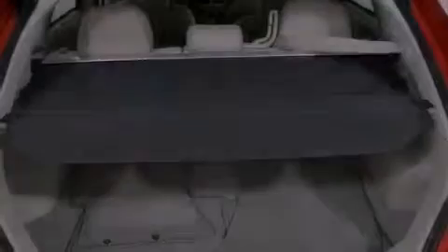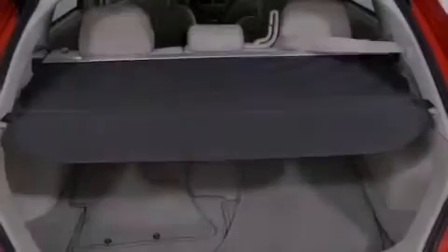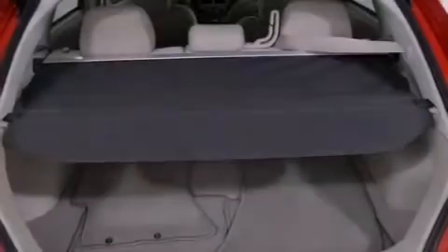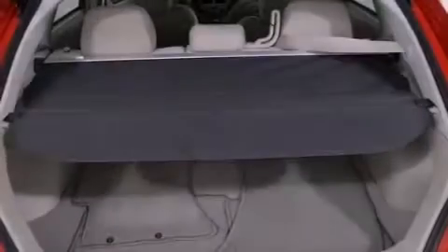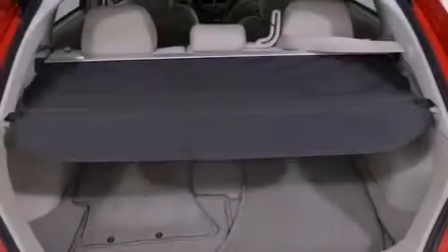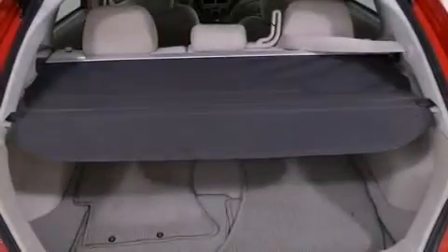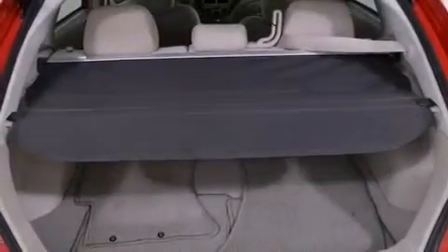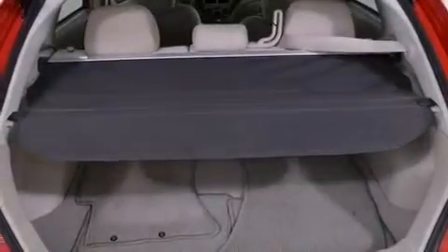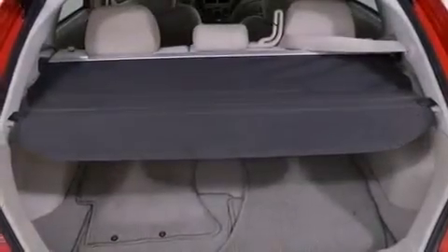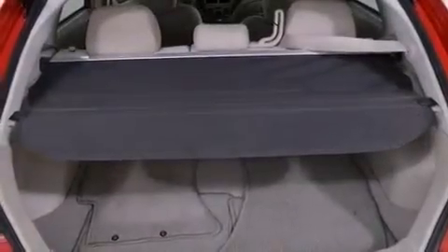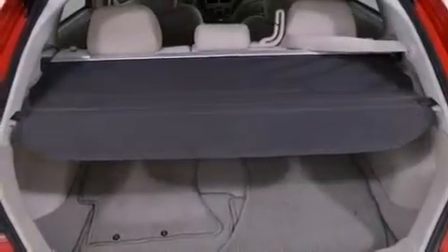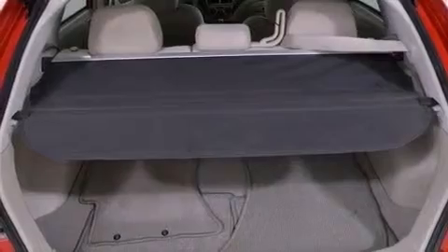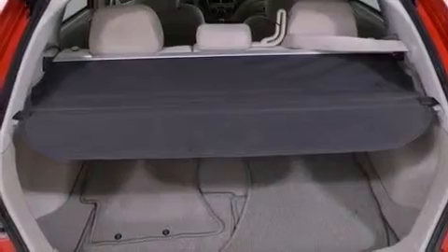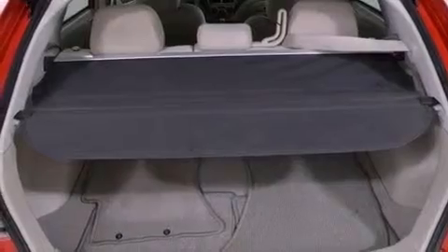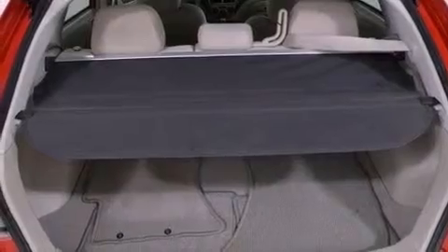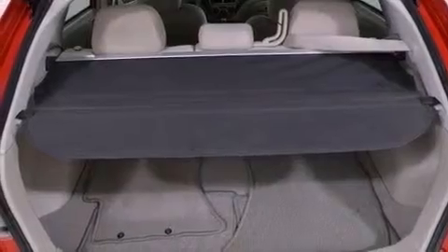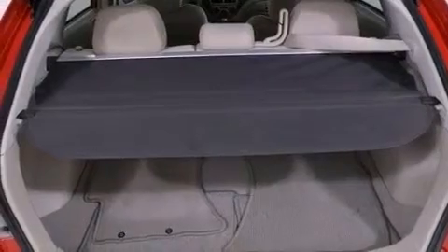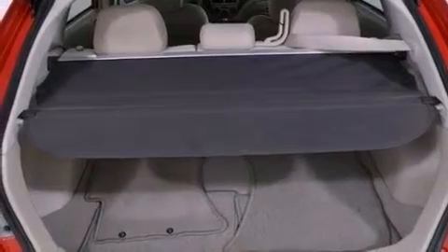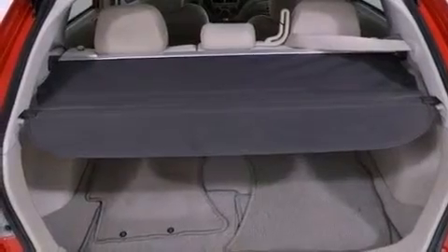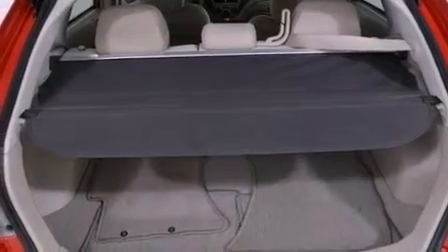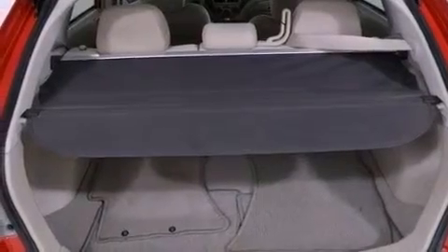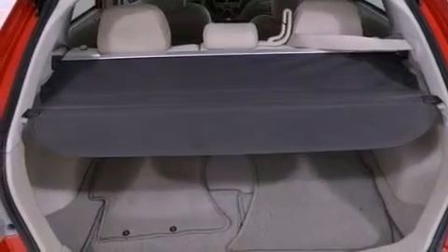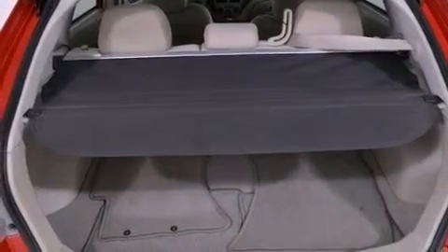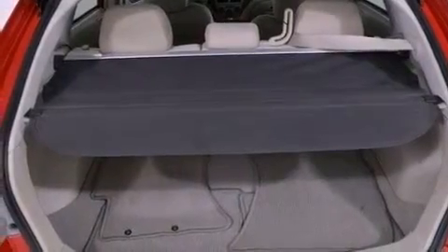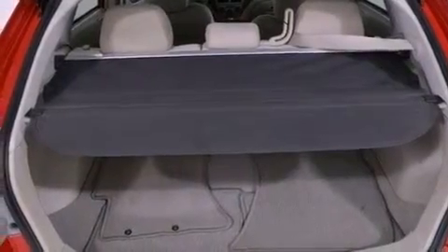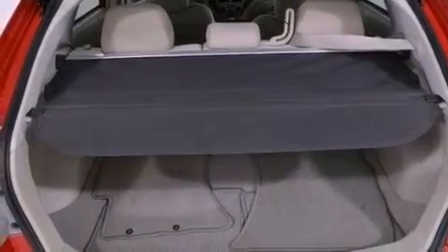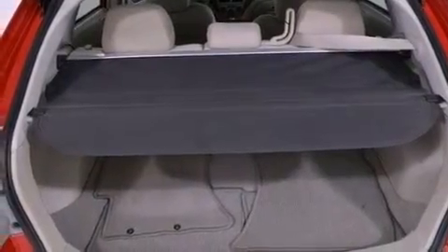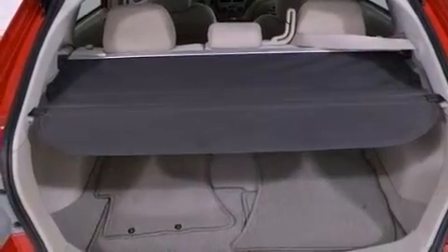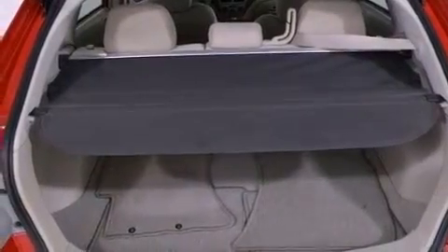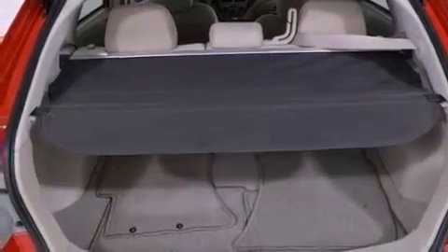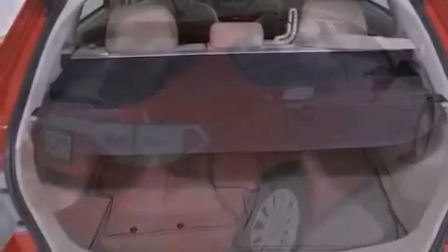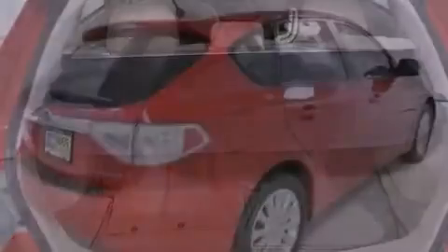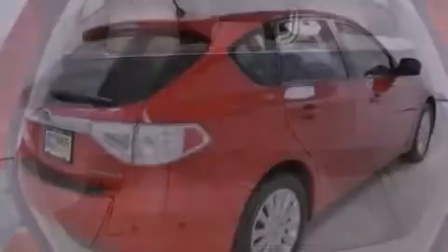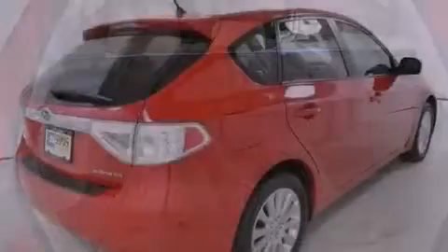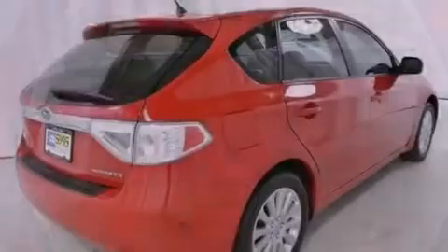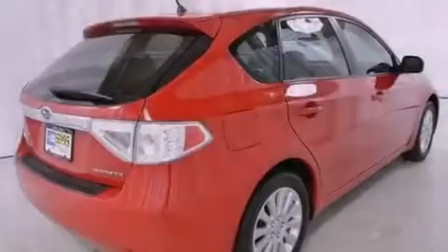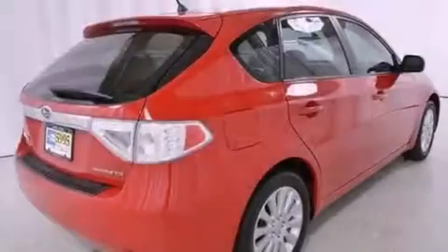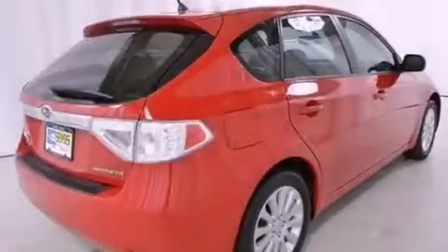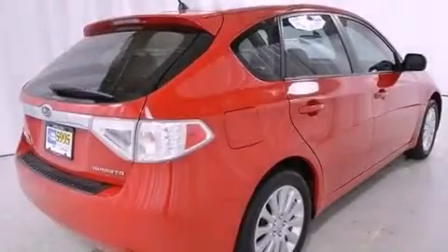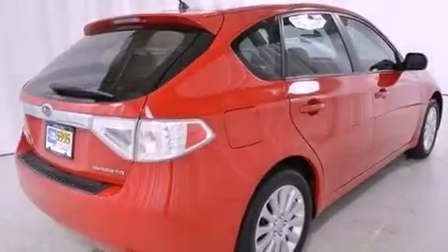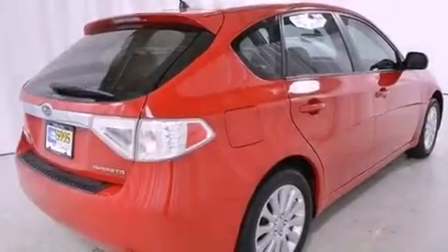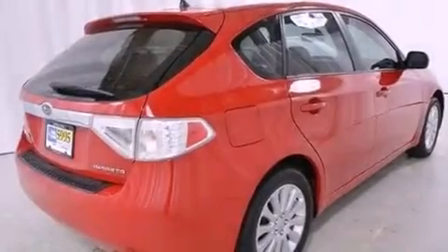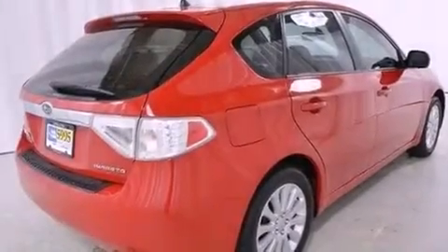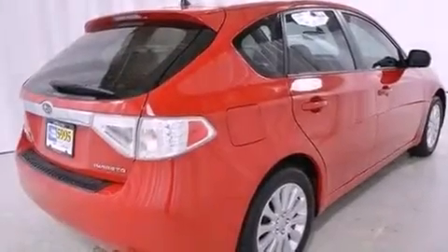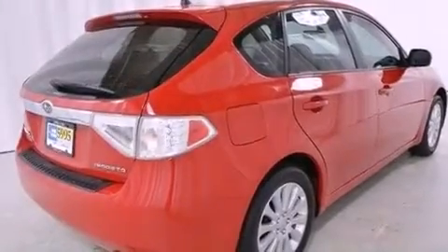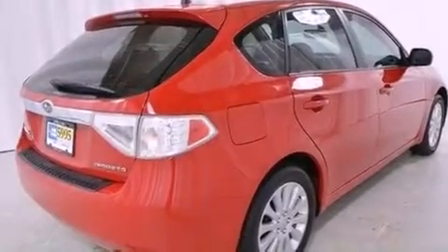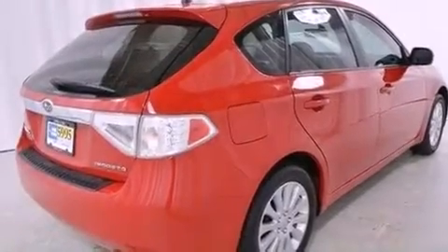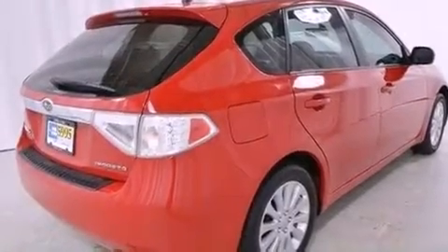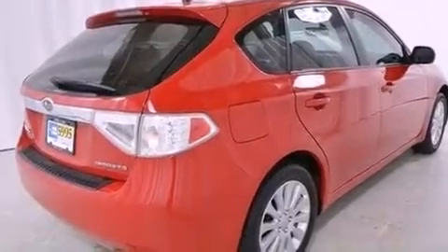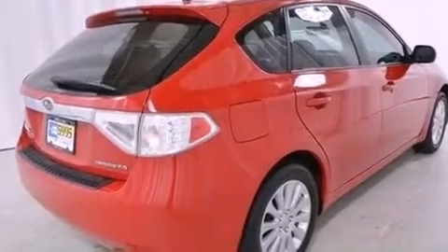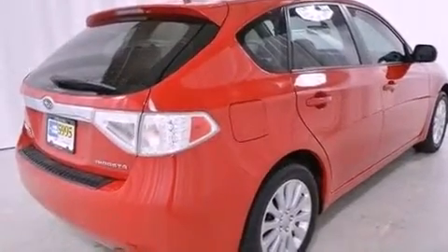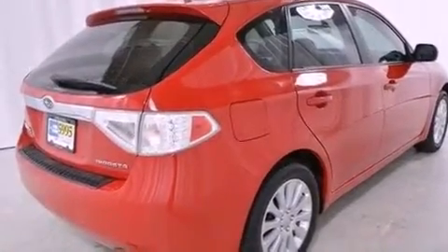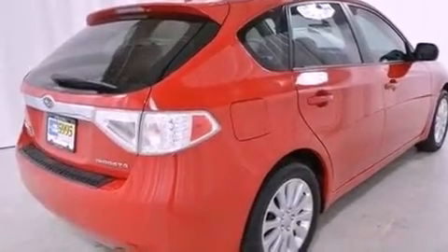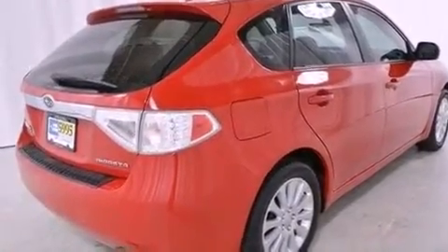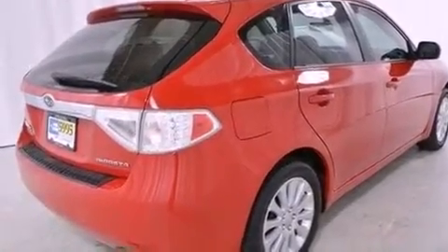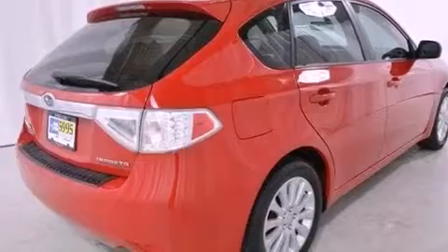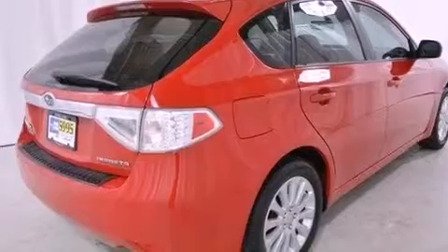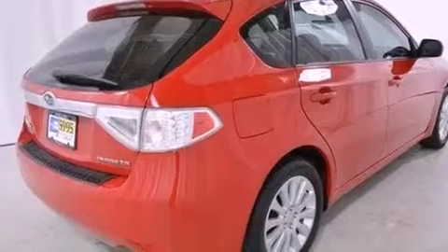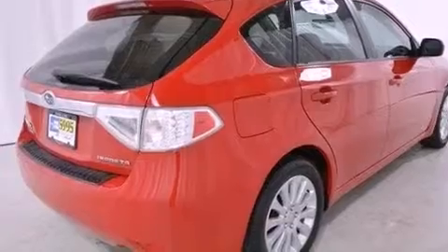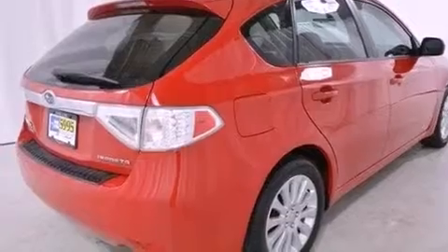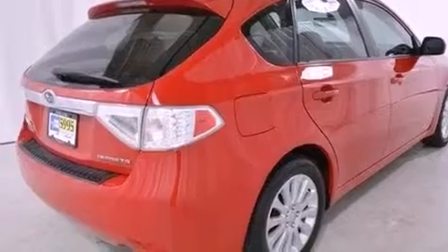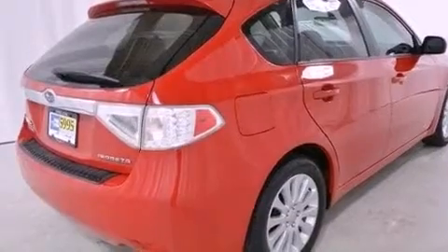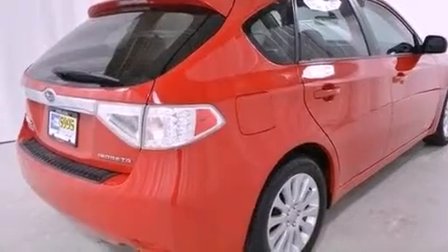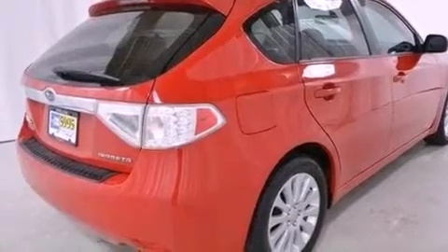Additional features include an anti-lock braking system, side curtain airbags, child seat safety anchors, a keyless entry system, and satellite radio.